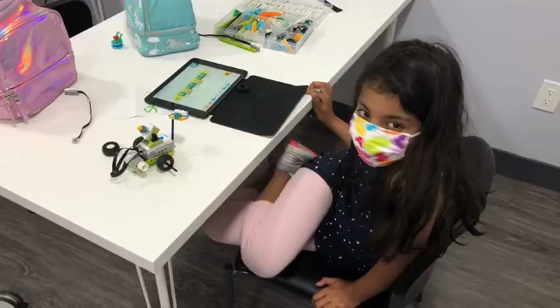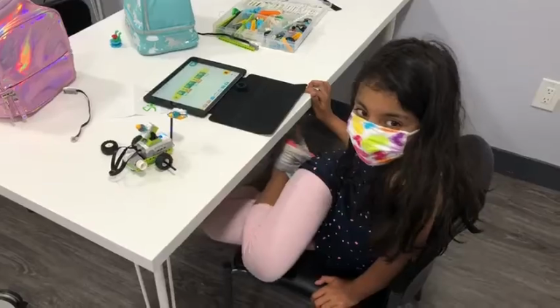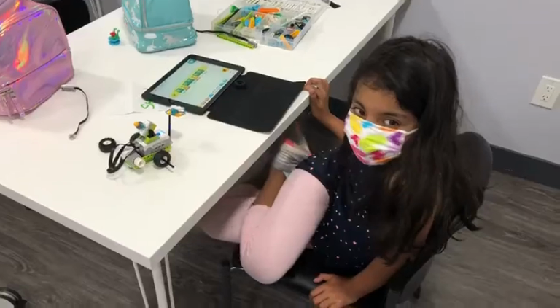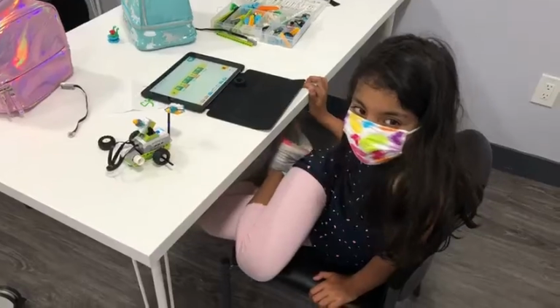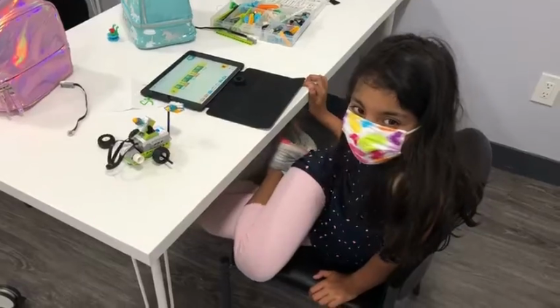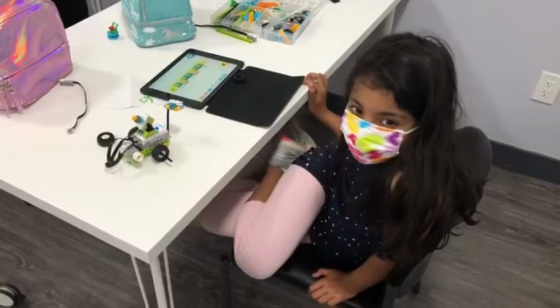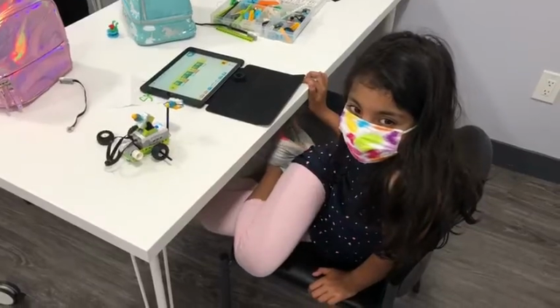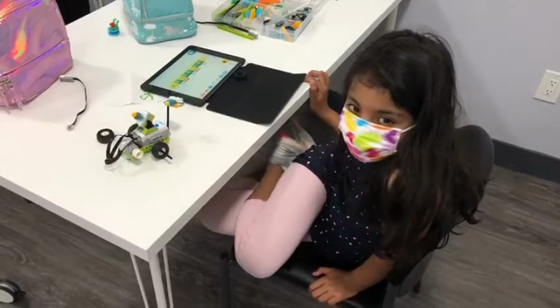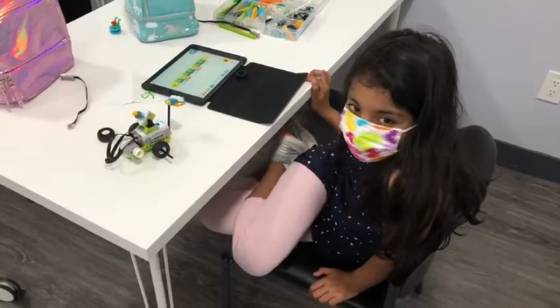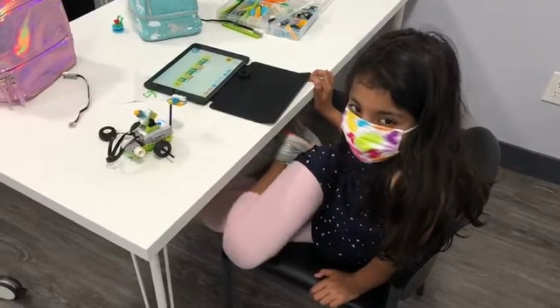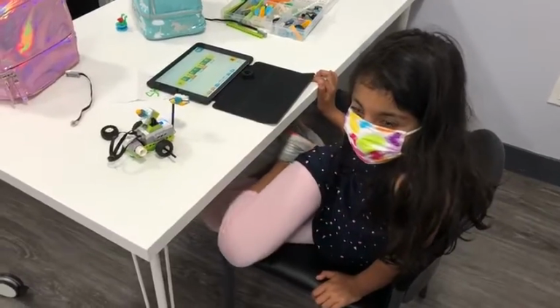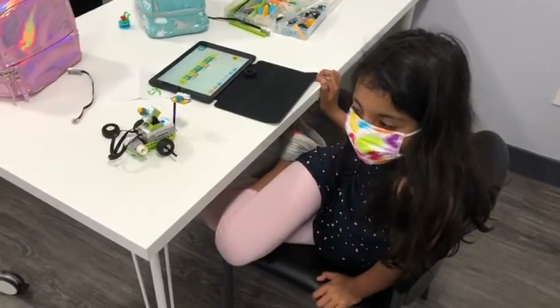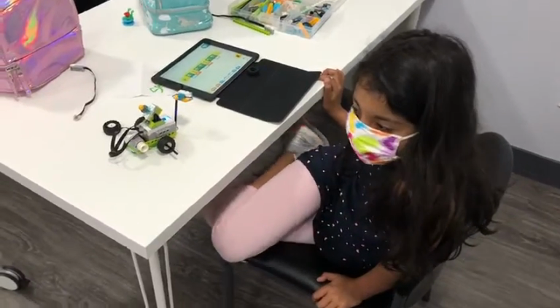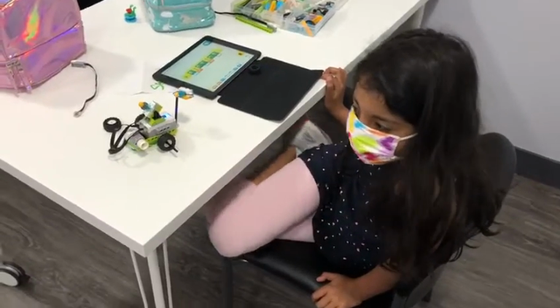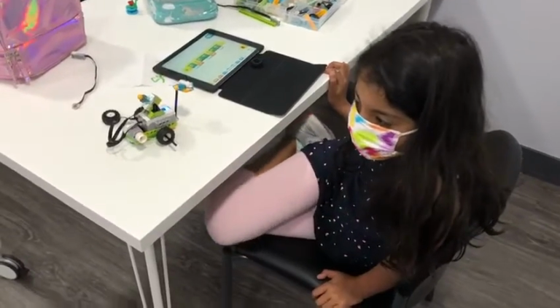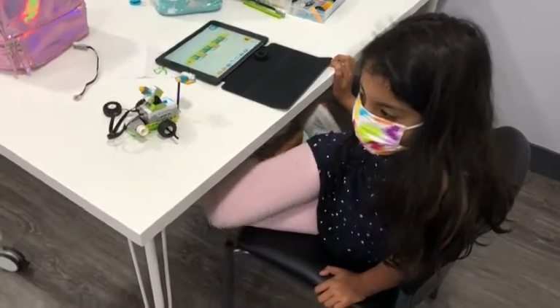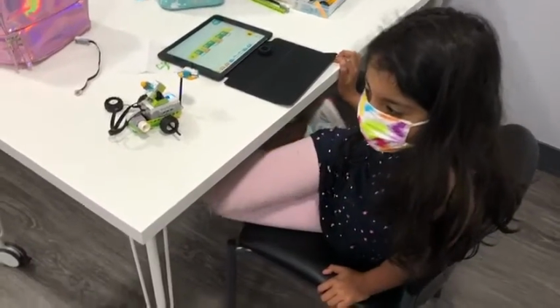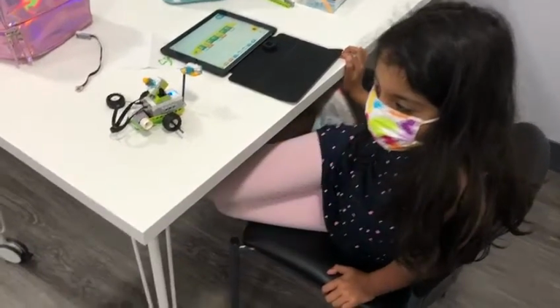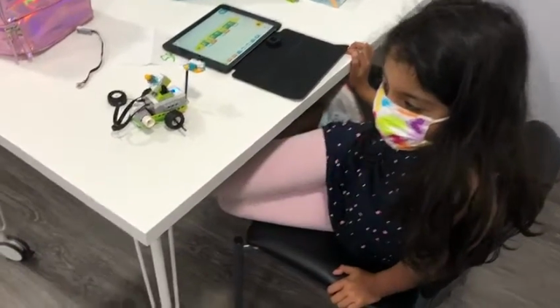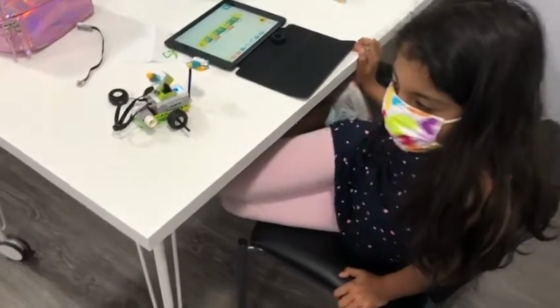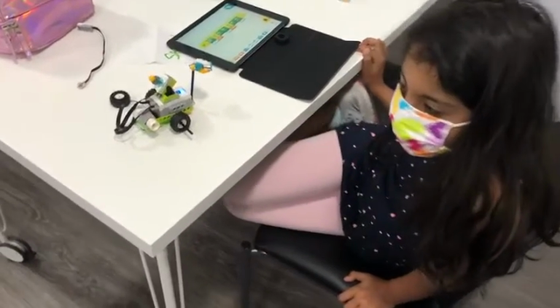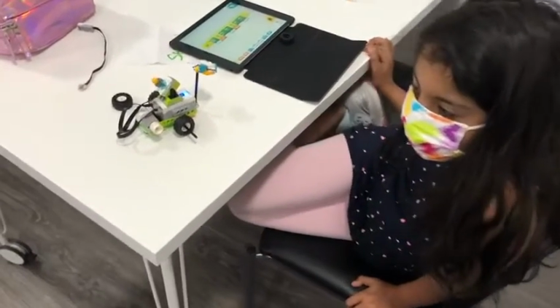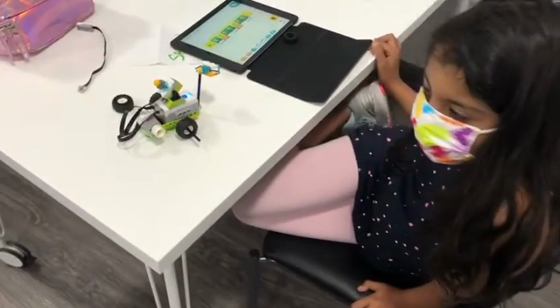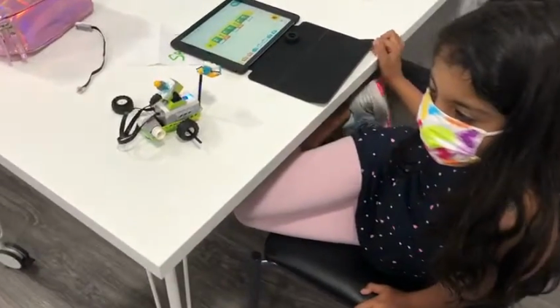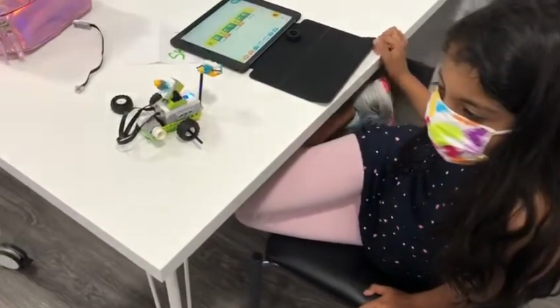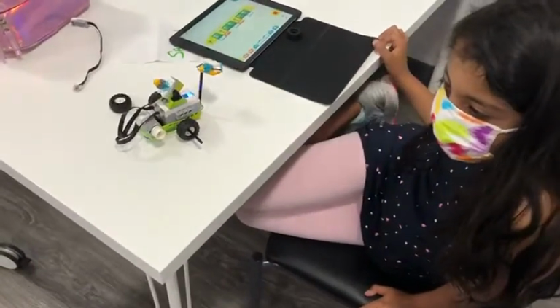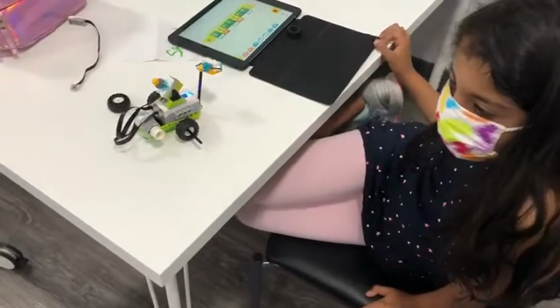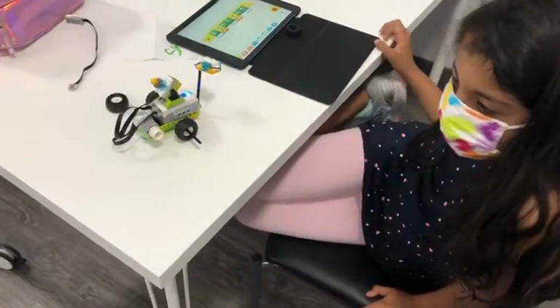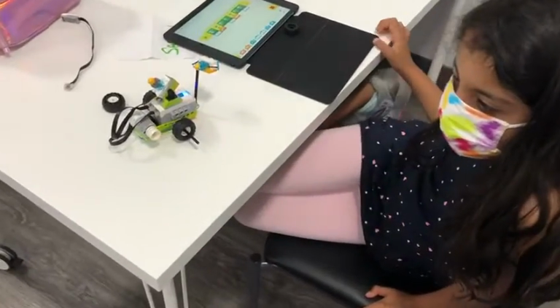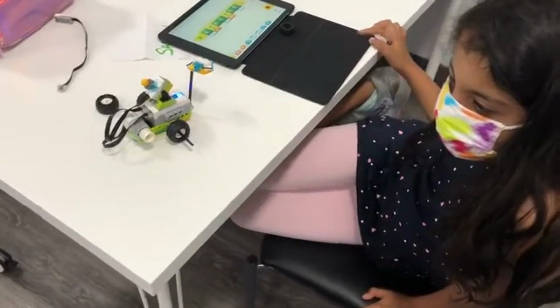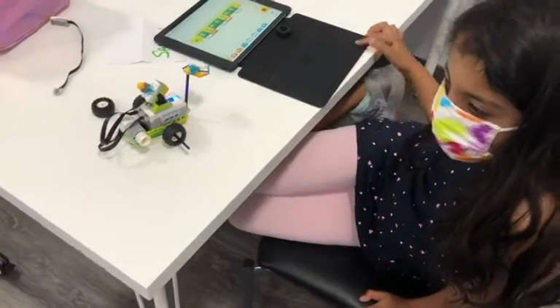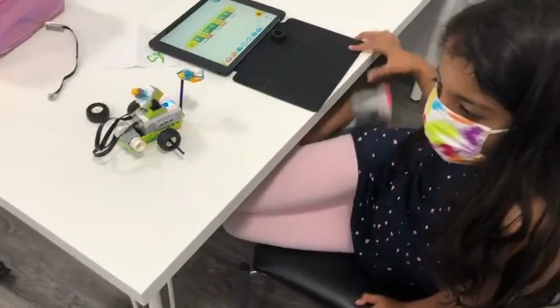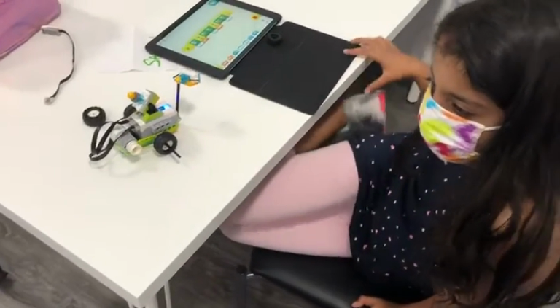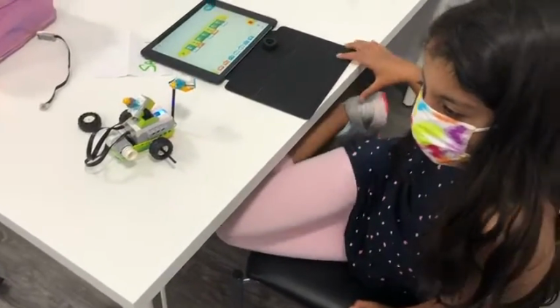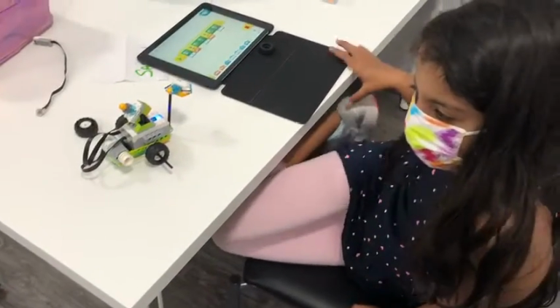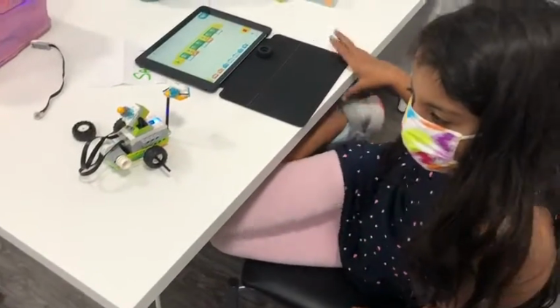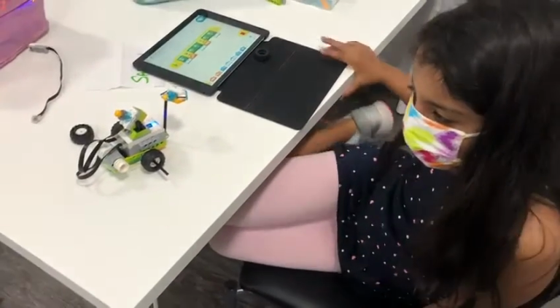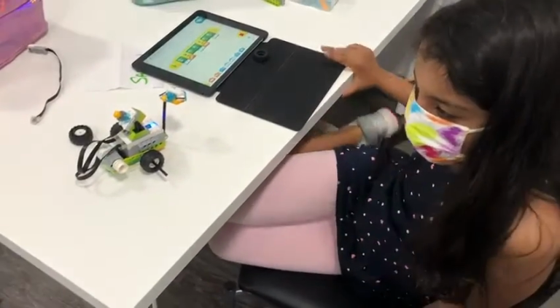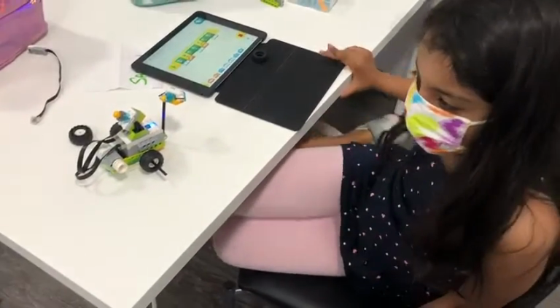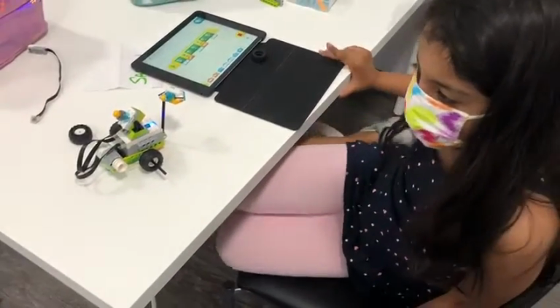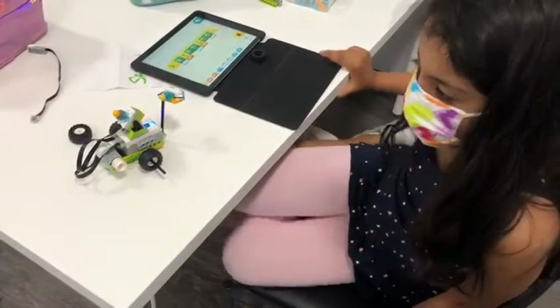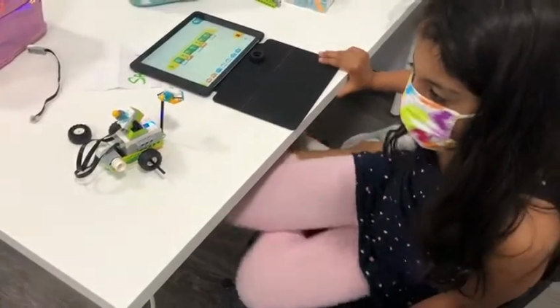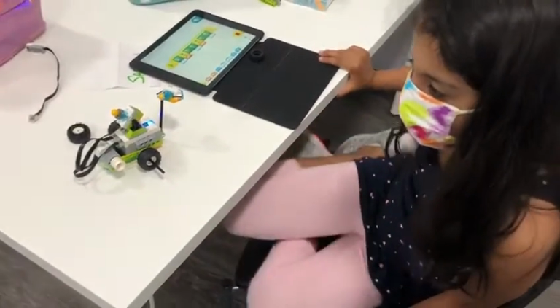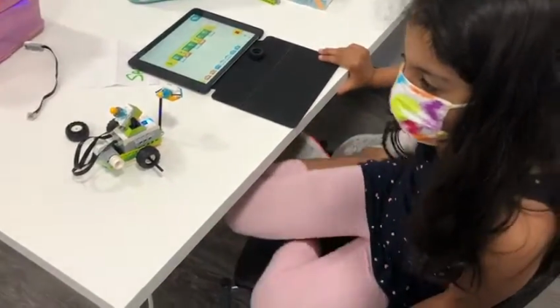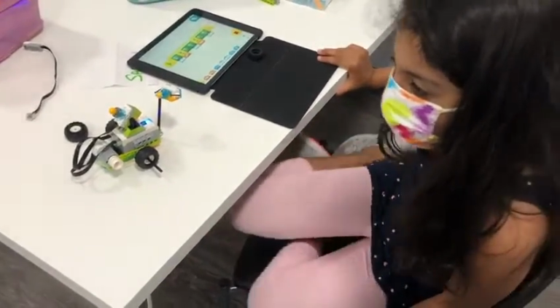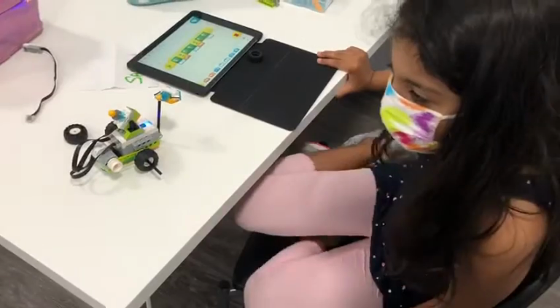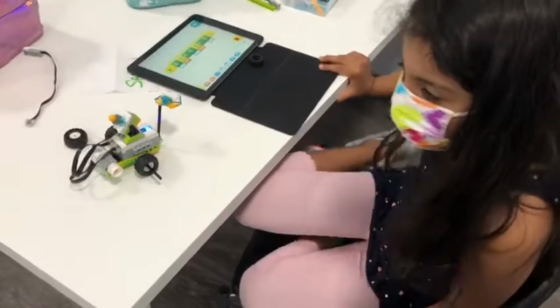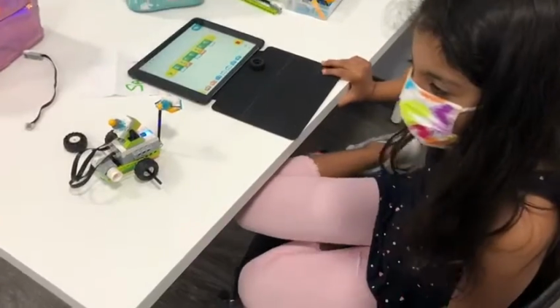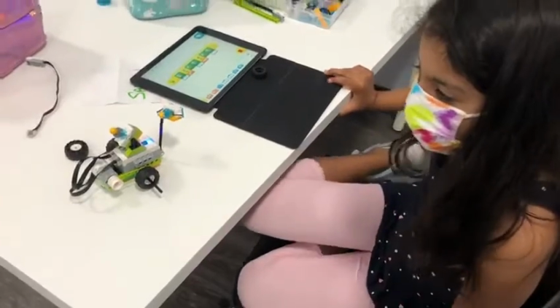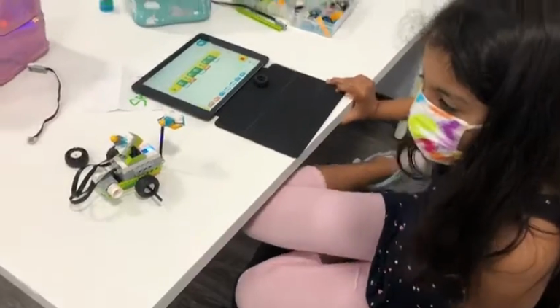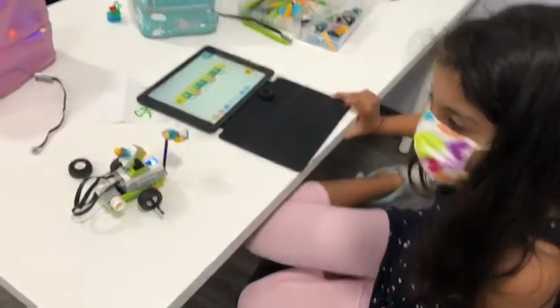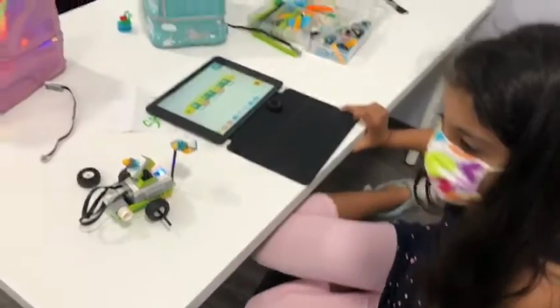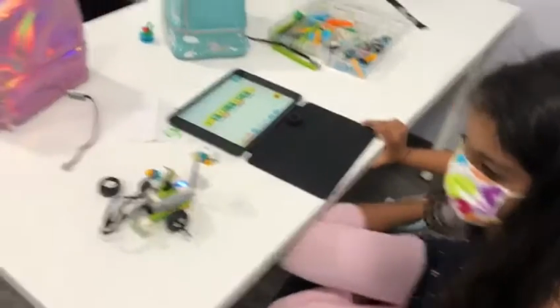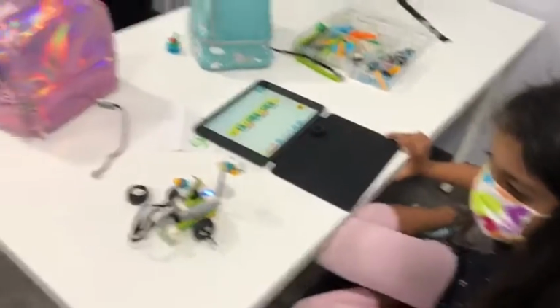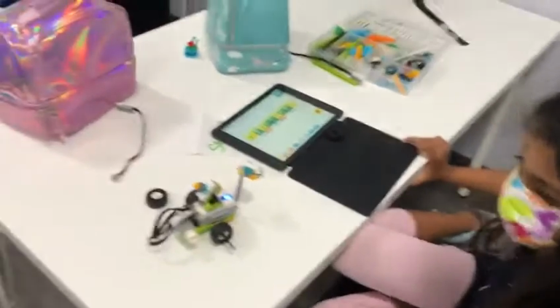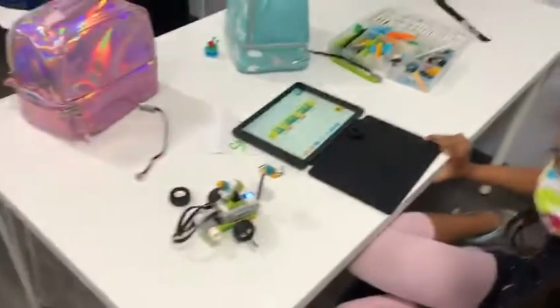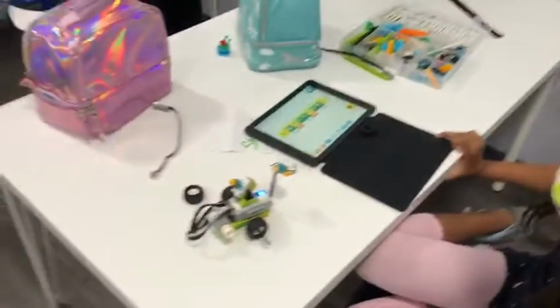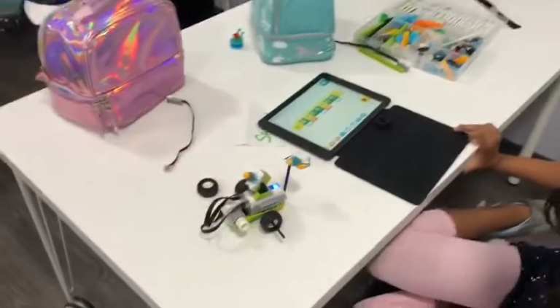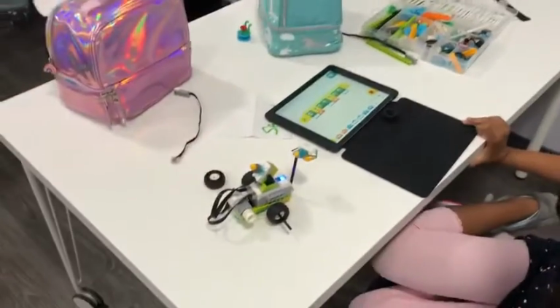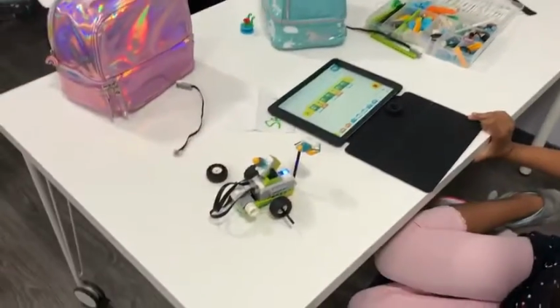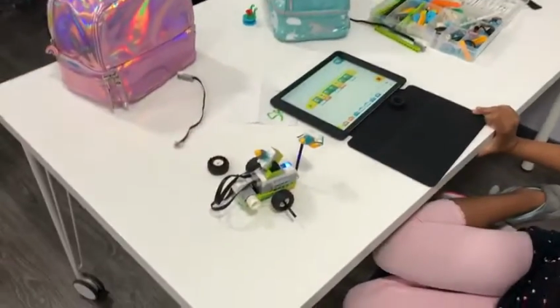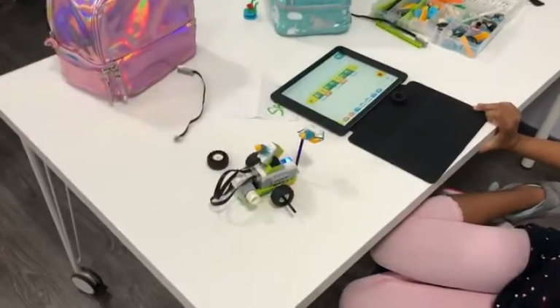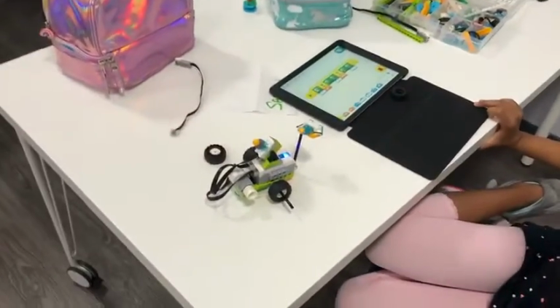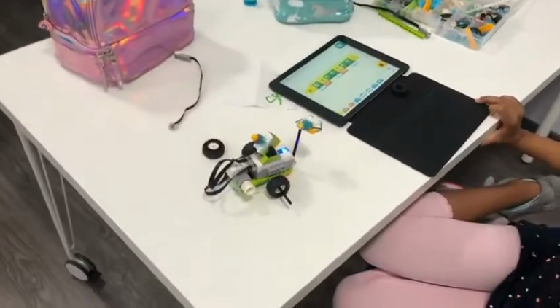Hi, Sarah. What'd you make? Milo the robot with the tool set. Wow, that's so cool. Can you show me how it works?